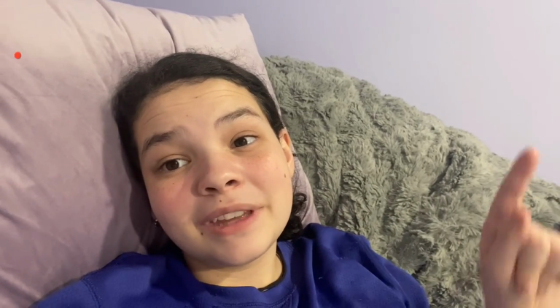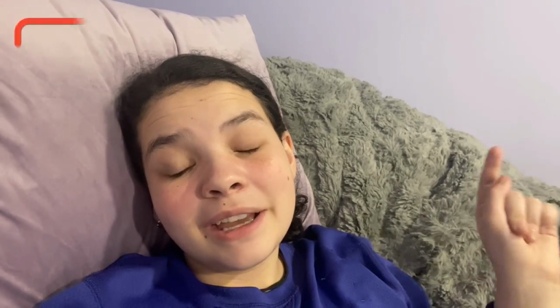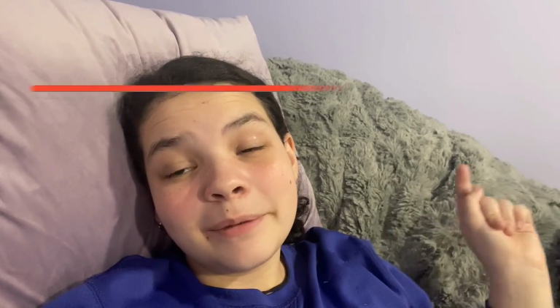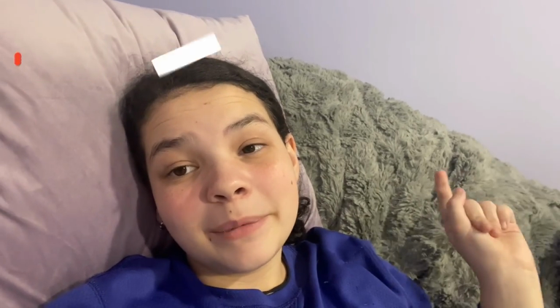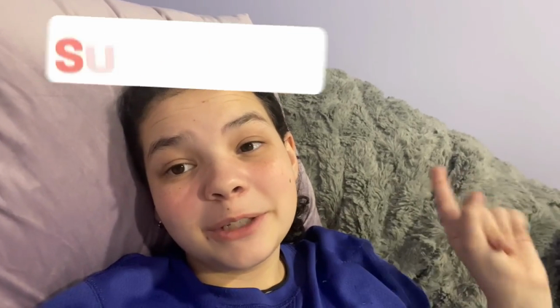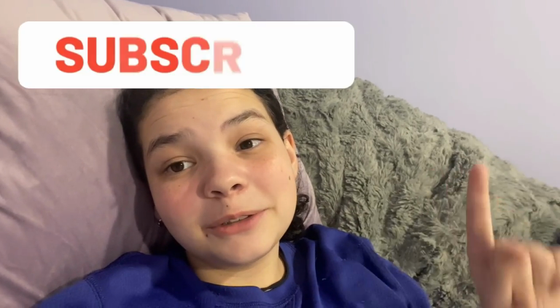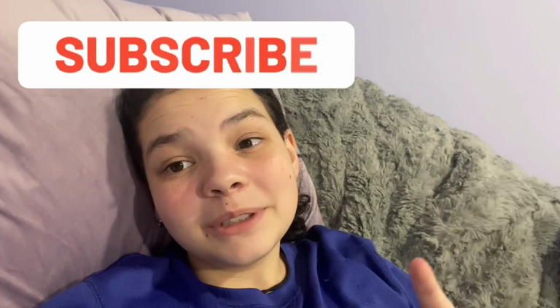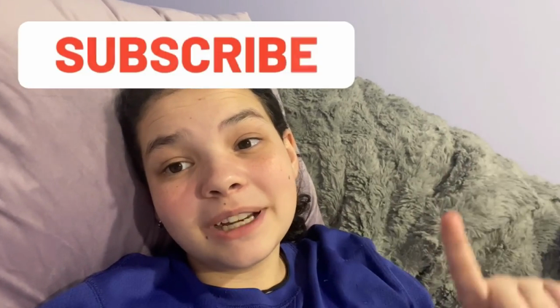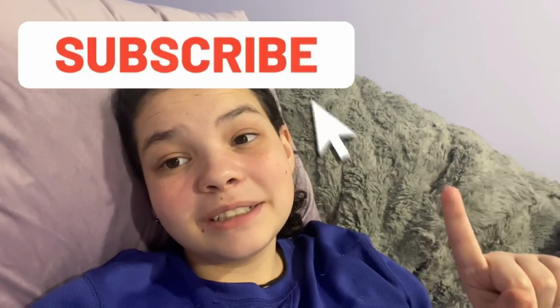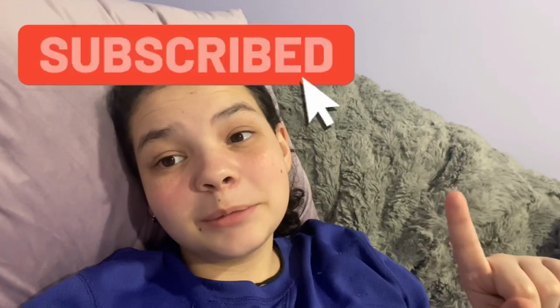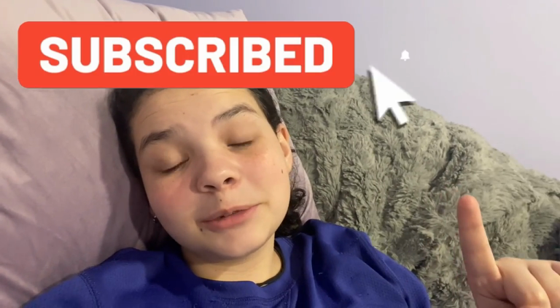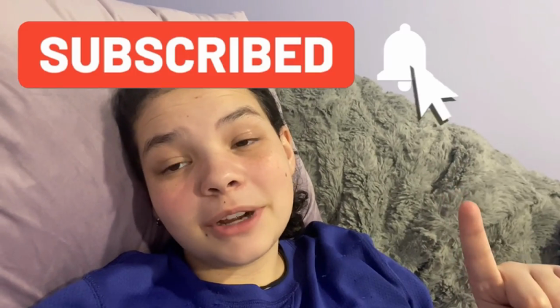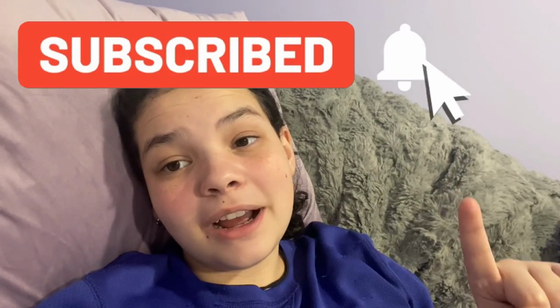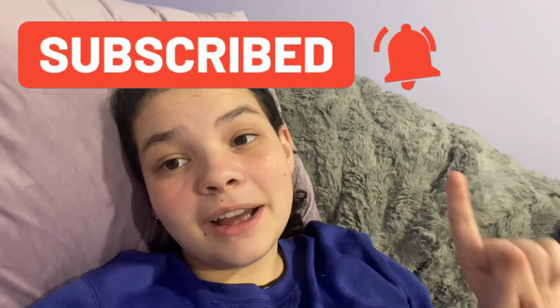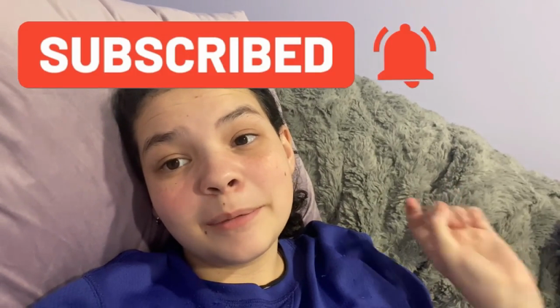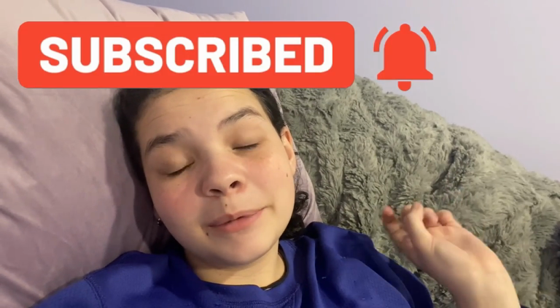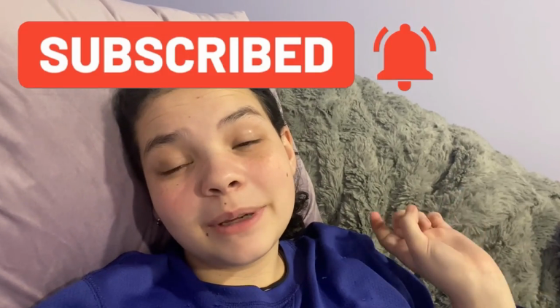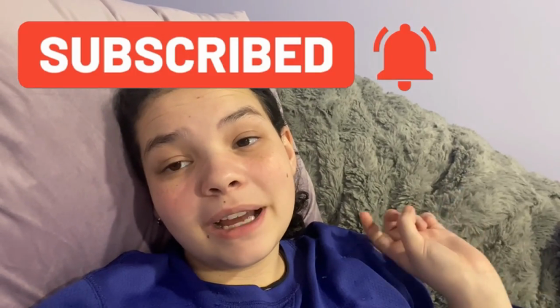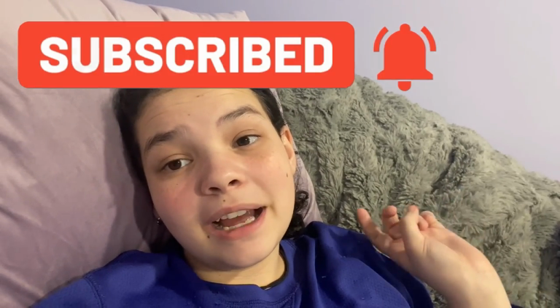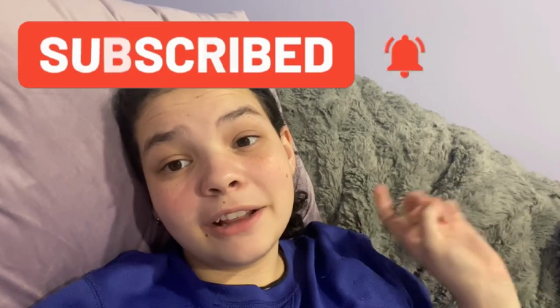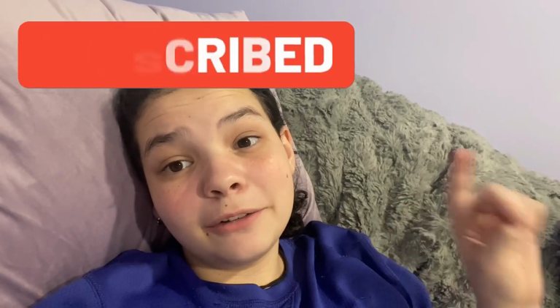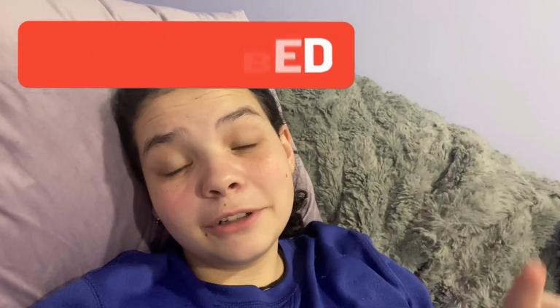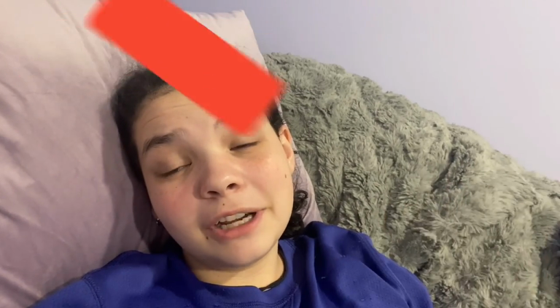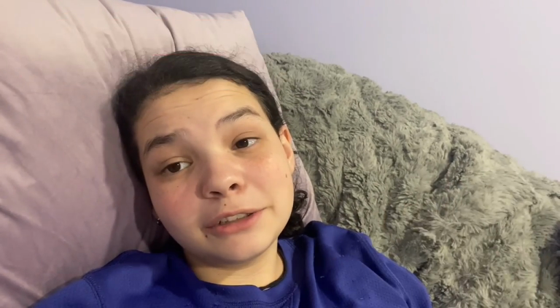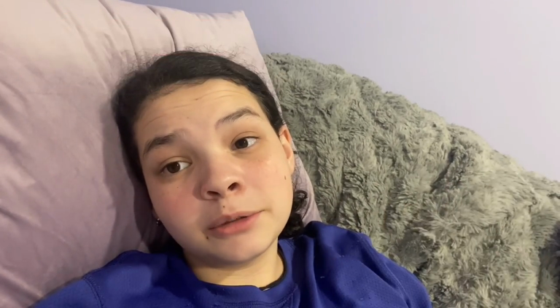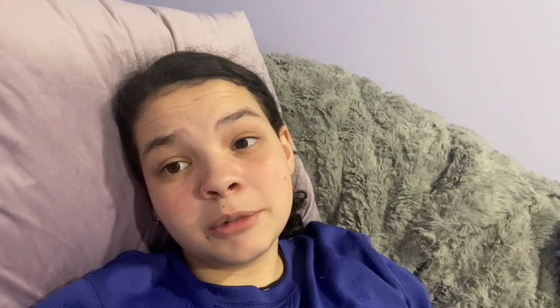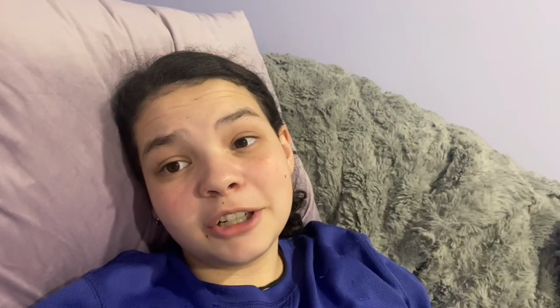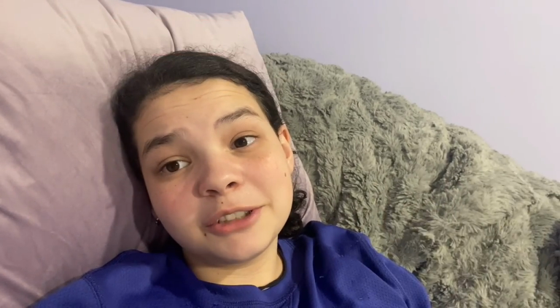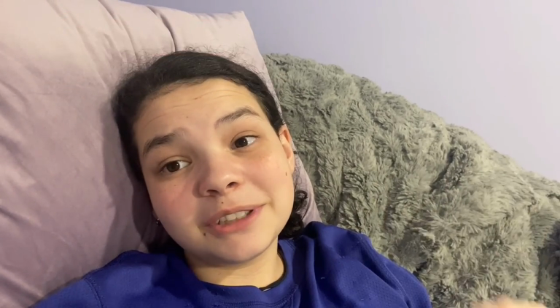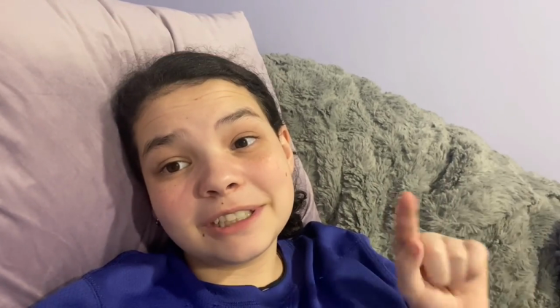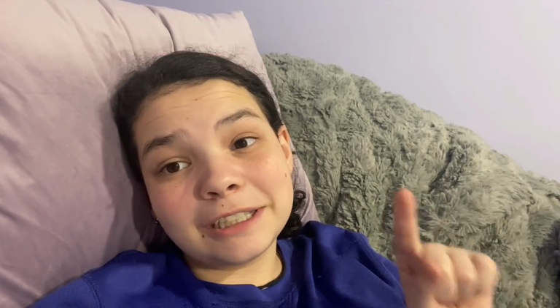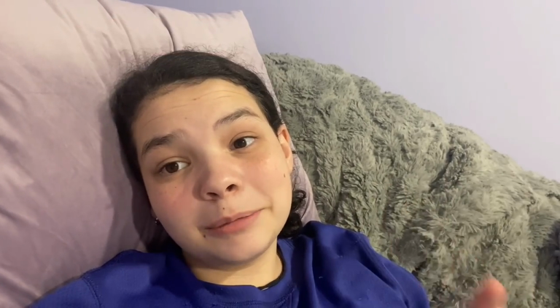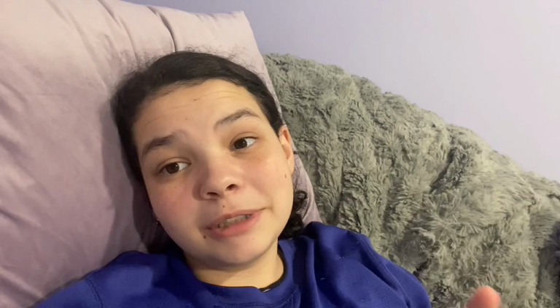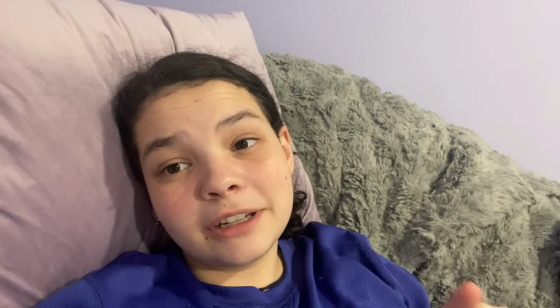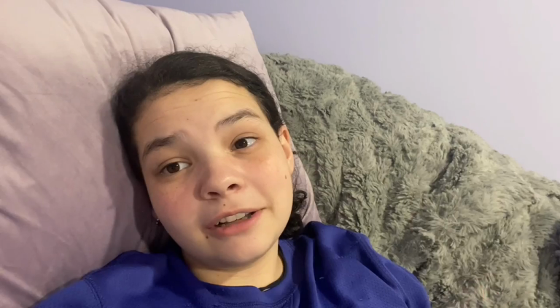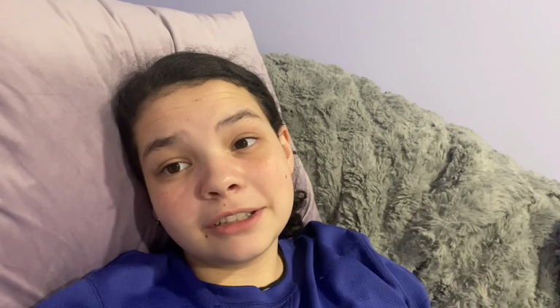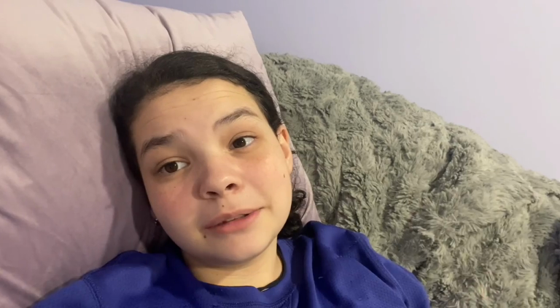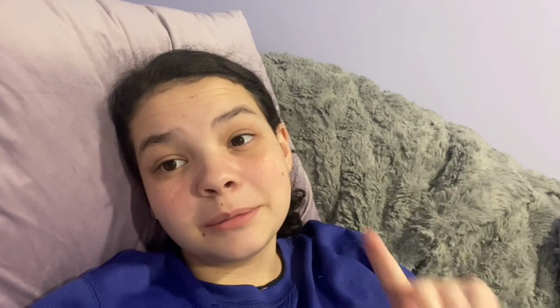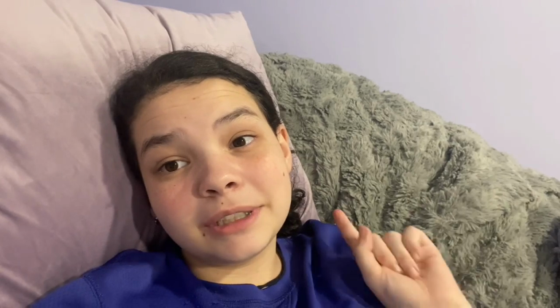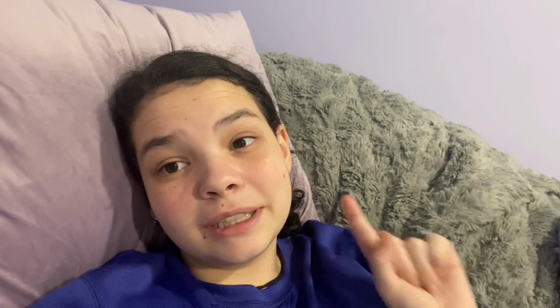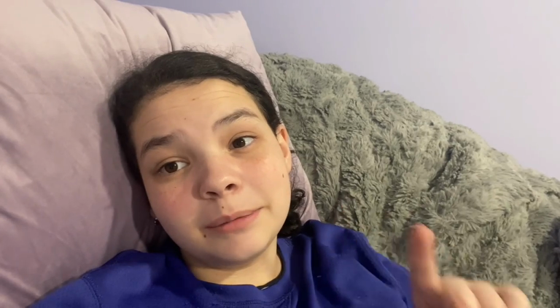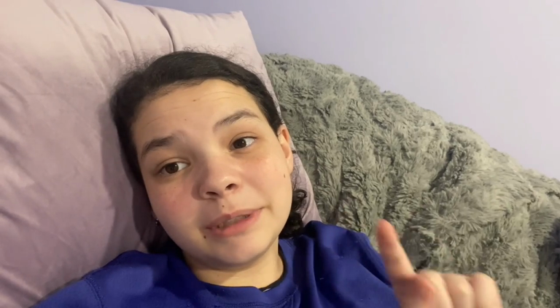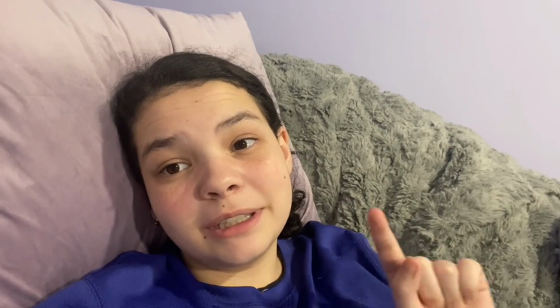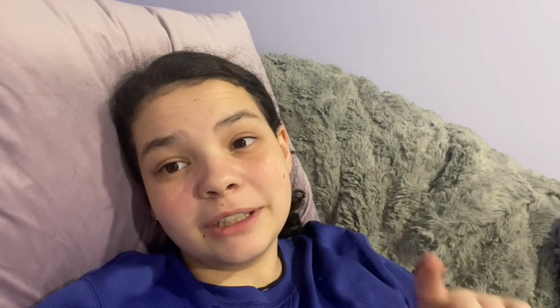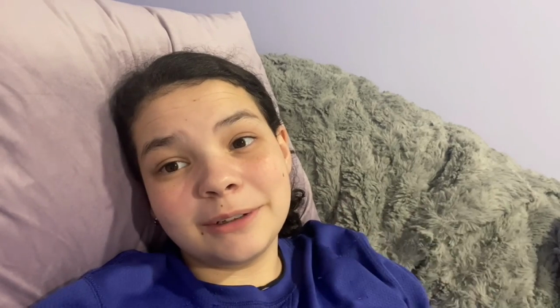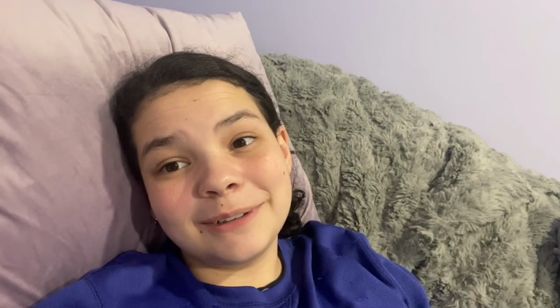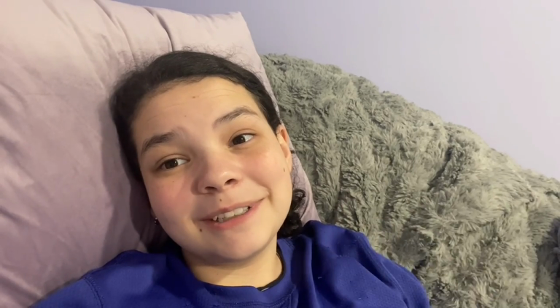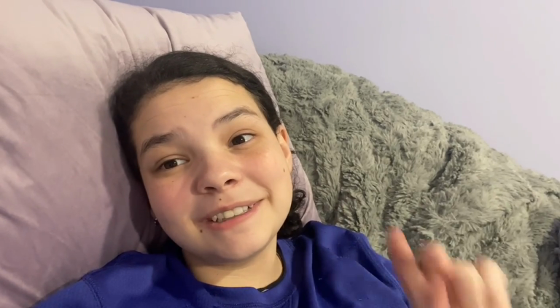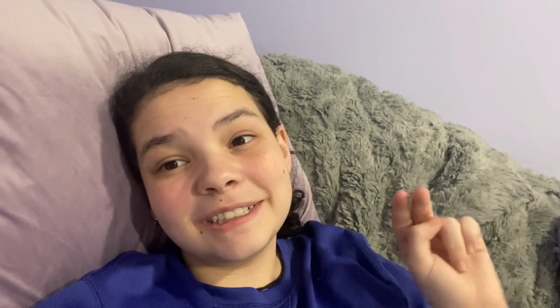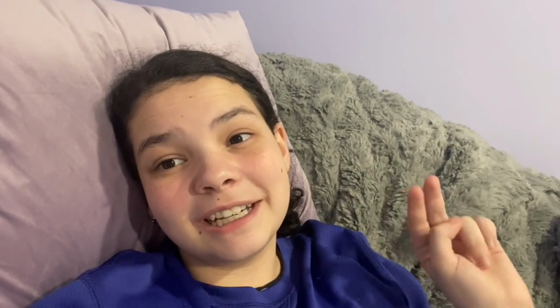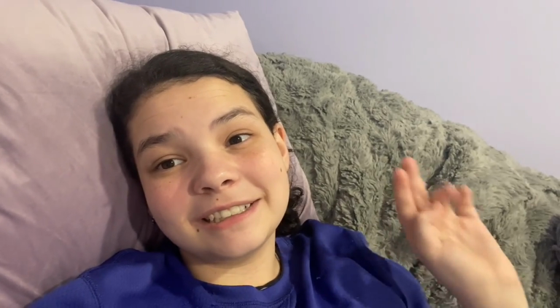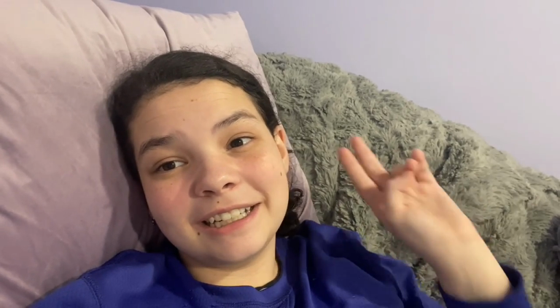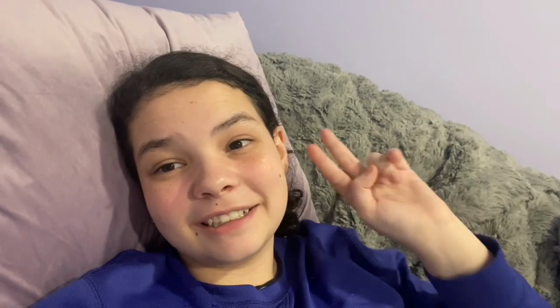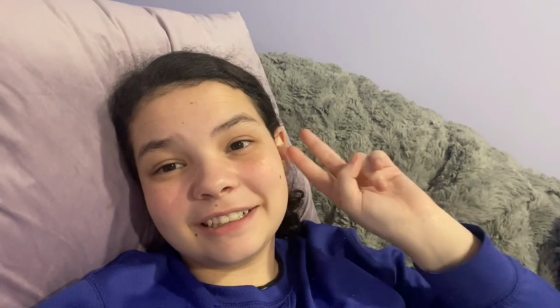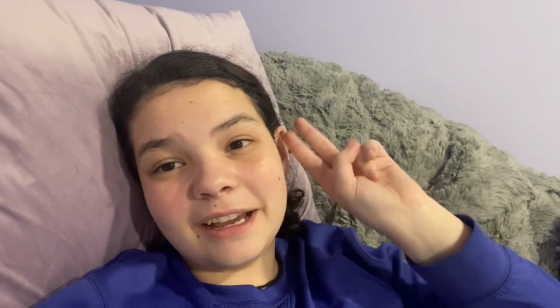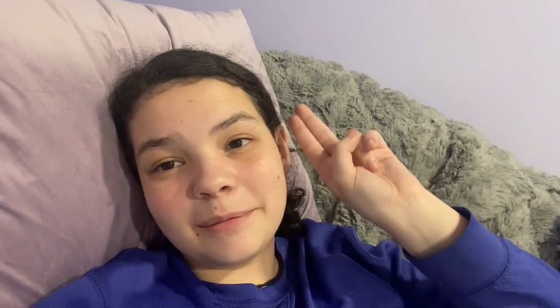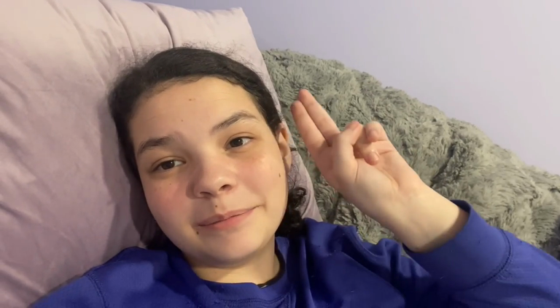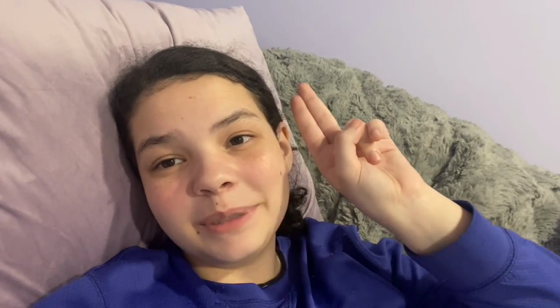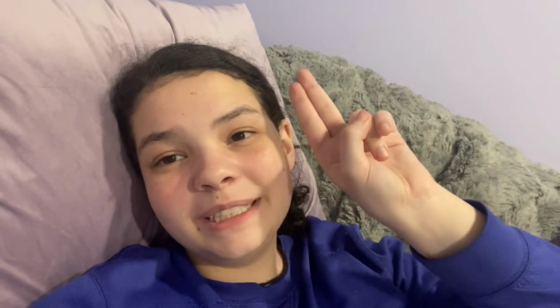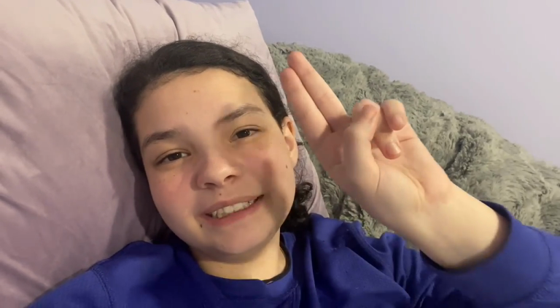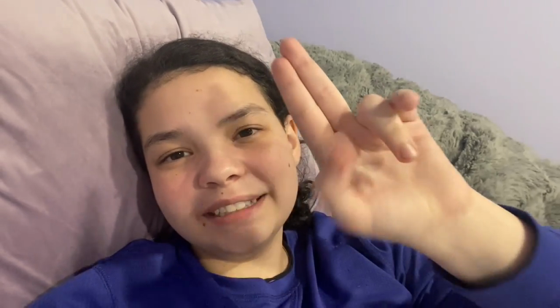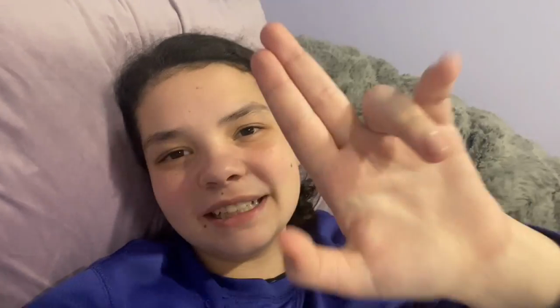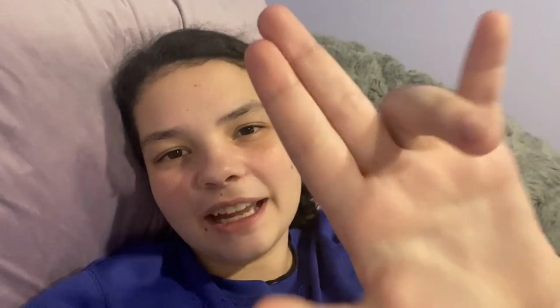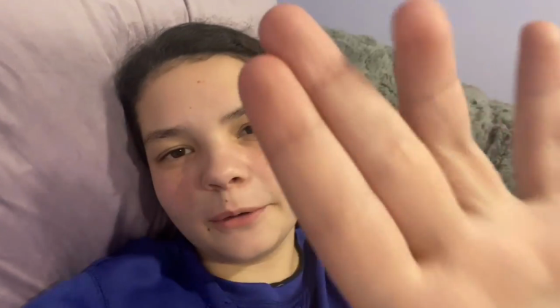Make sure you guys subscribe. I love you guys so much. Keep being awesome, keep being you. See you guys next time — peace out!